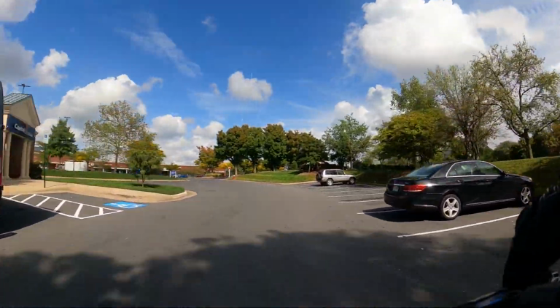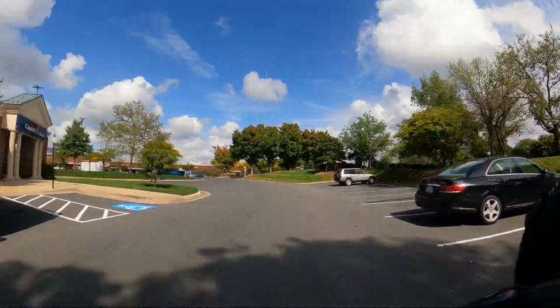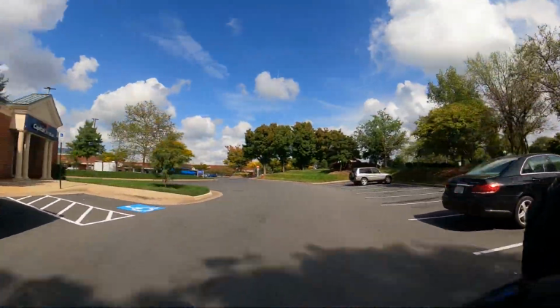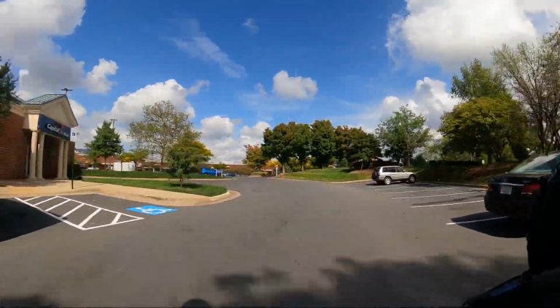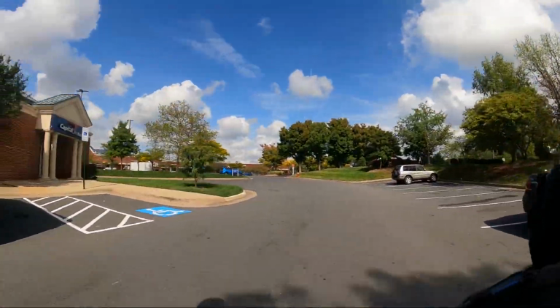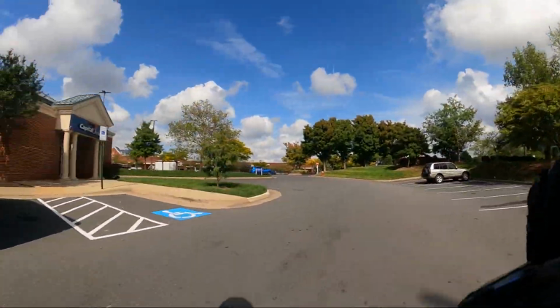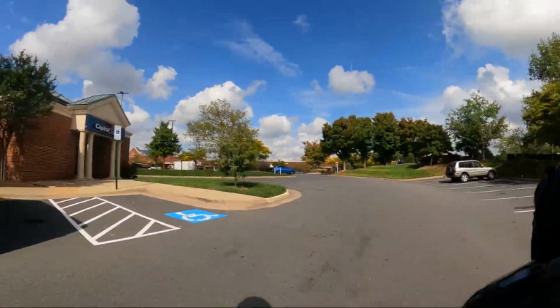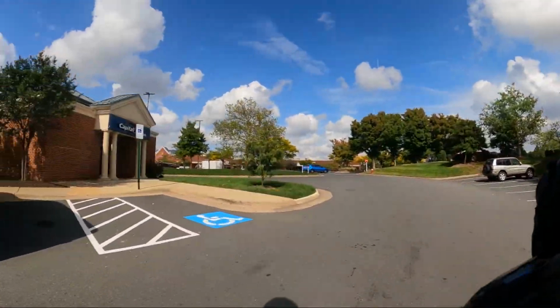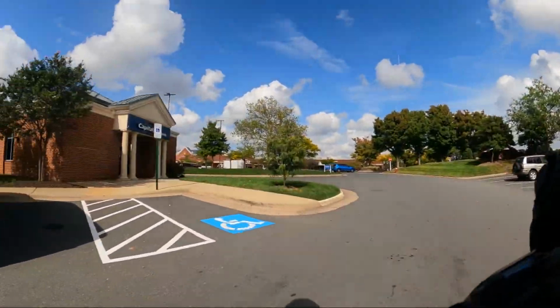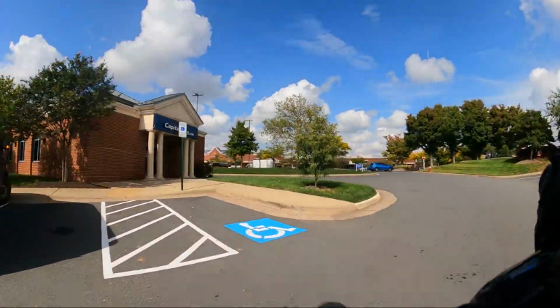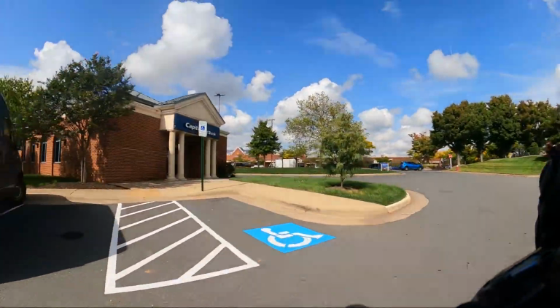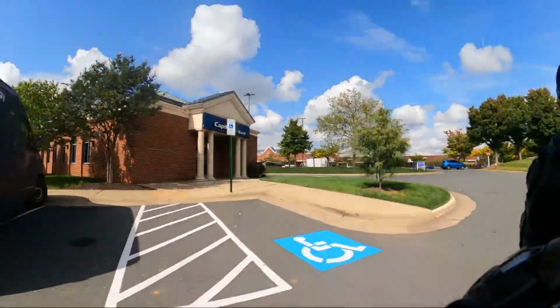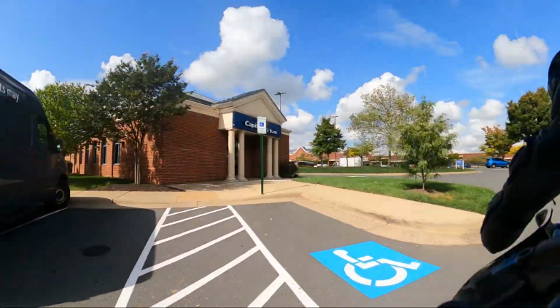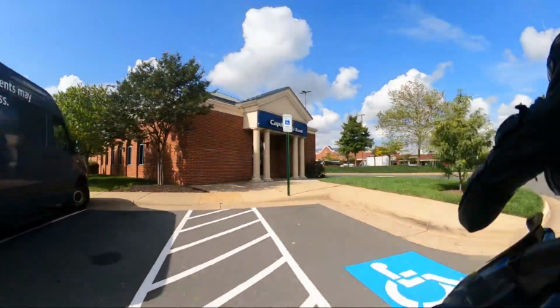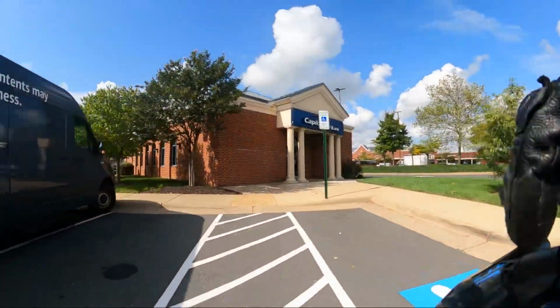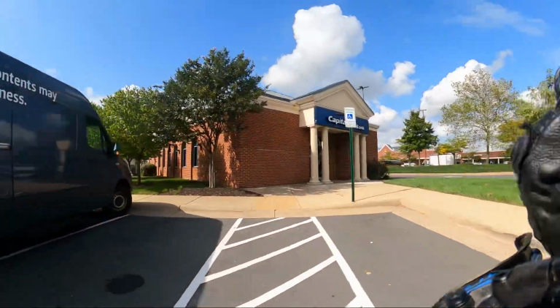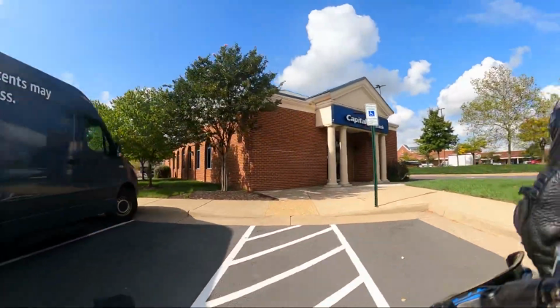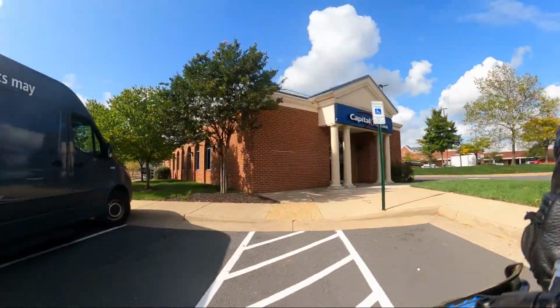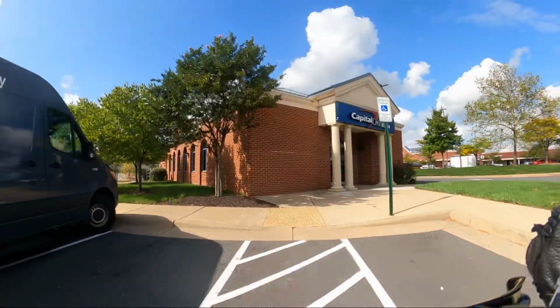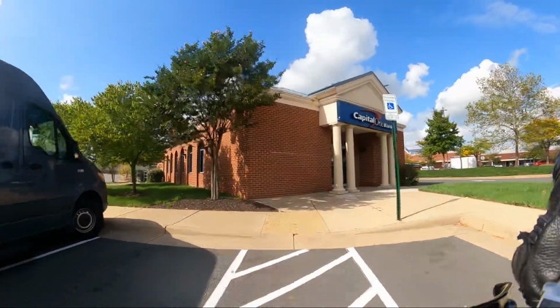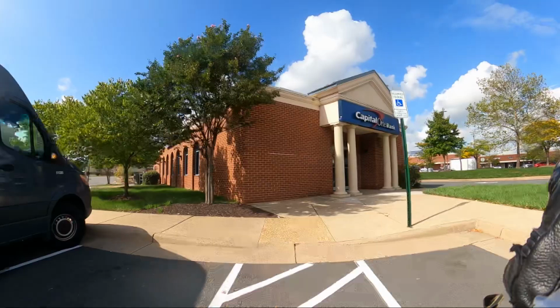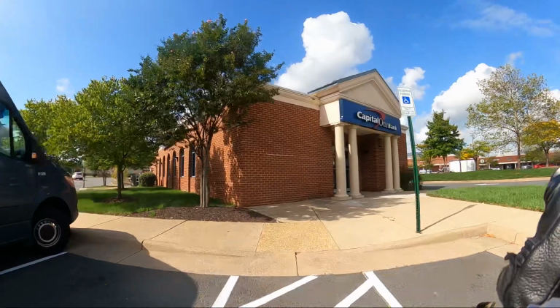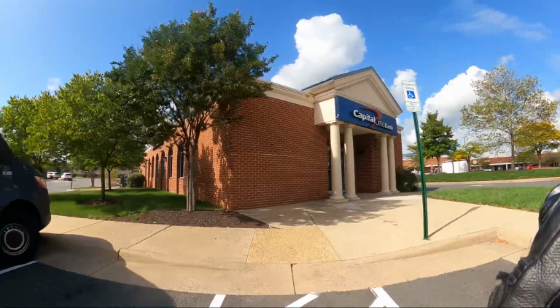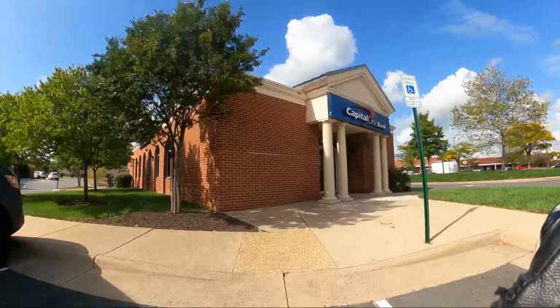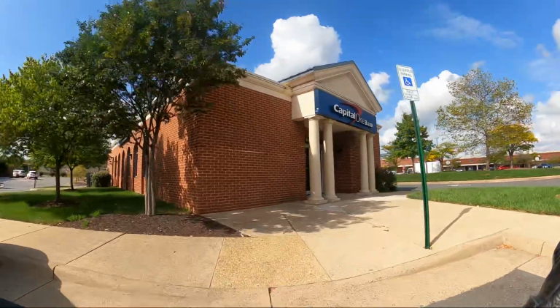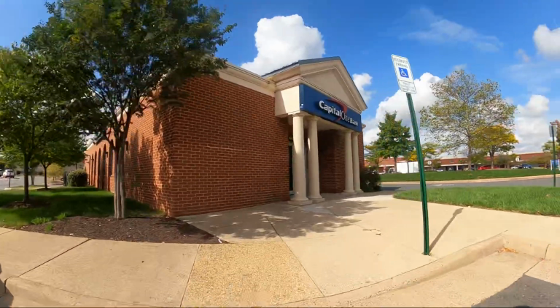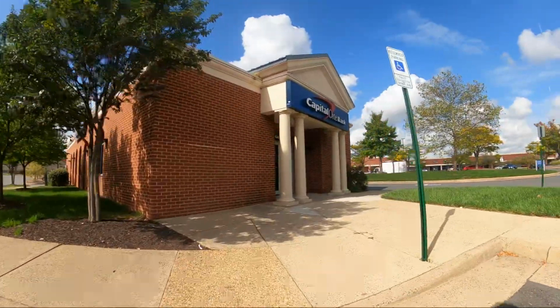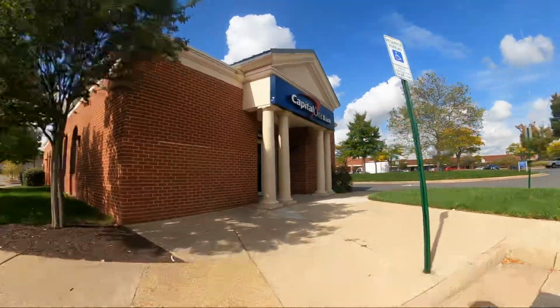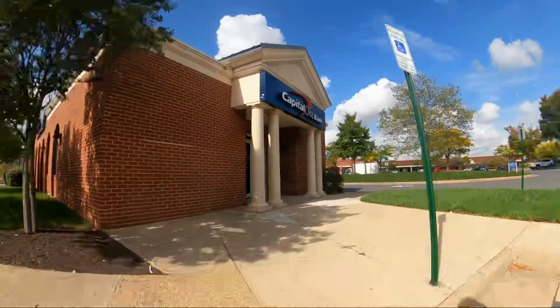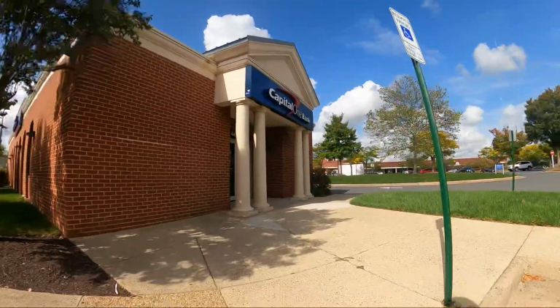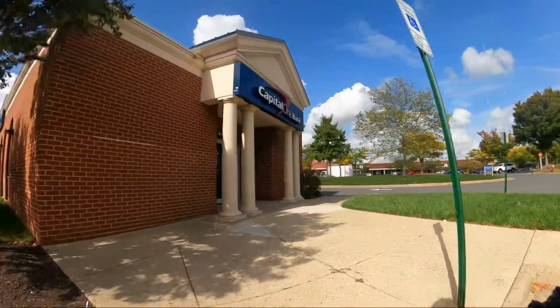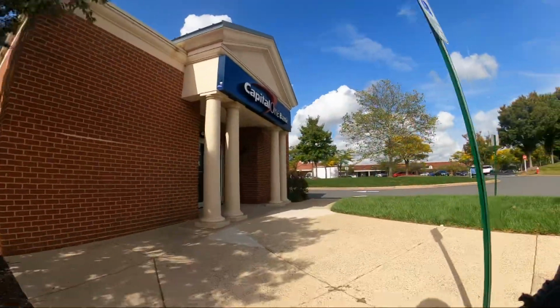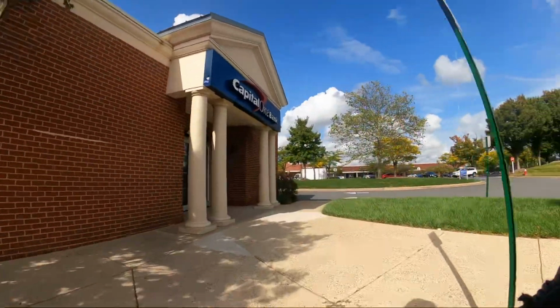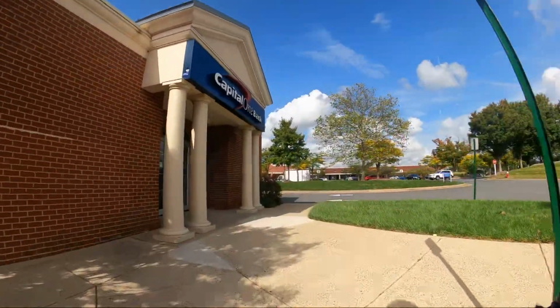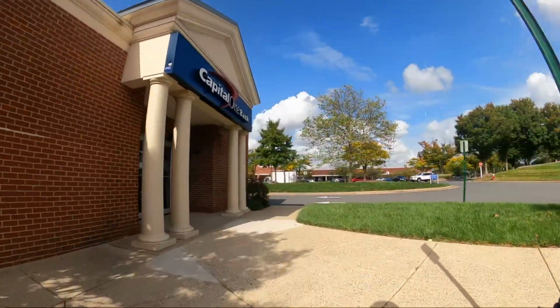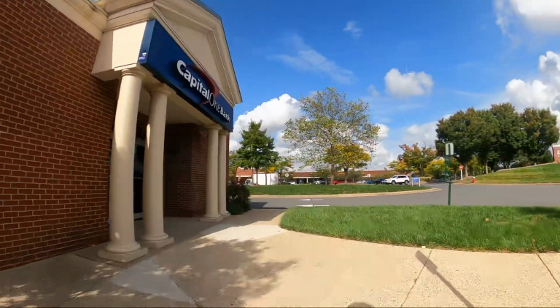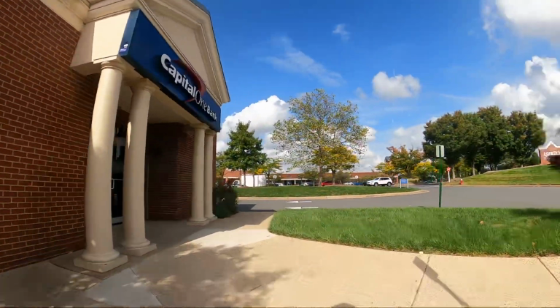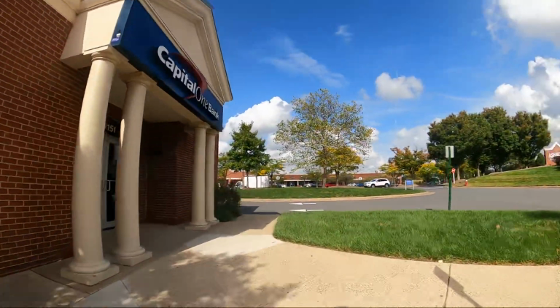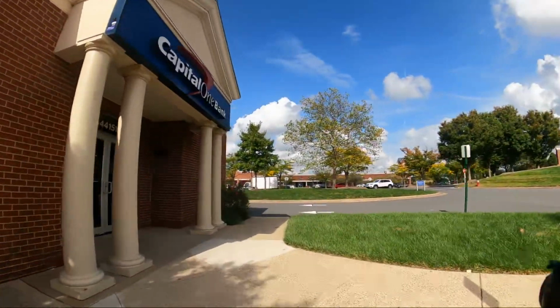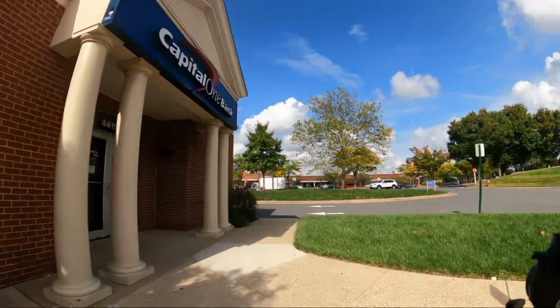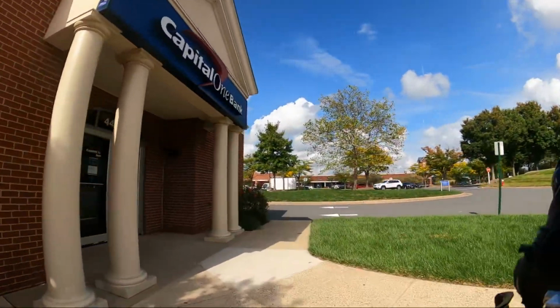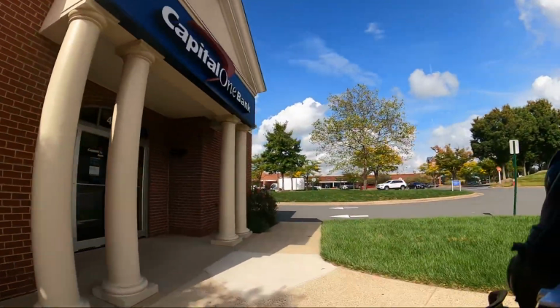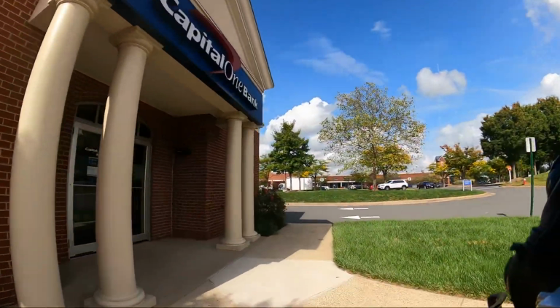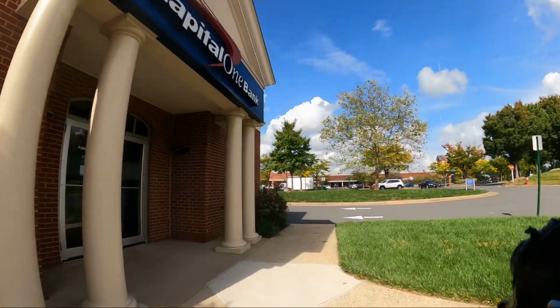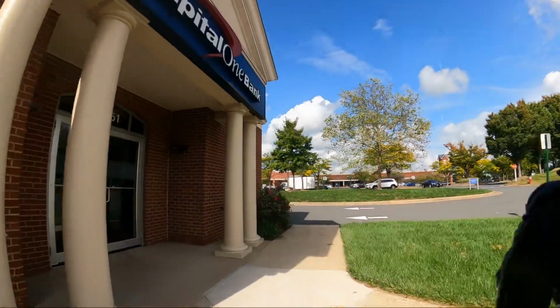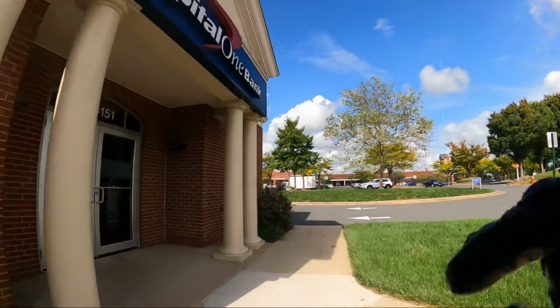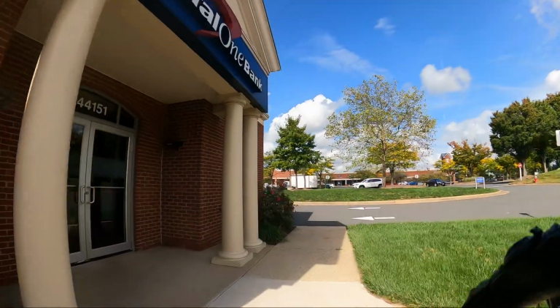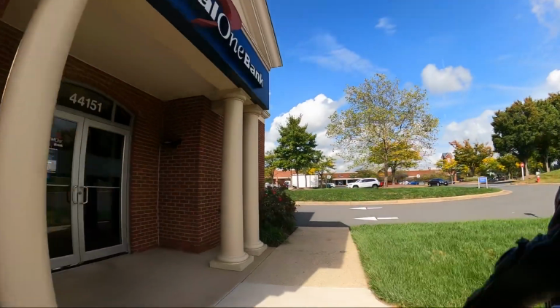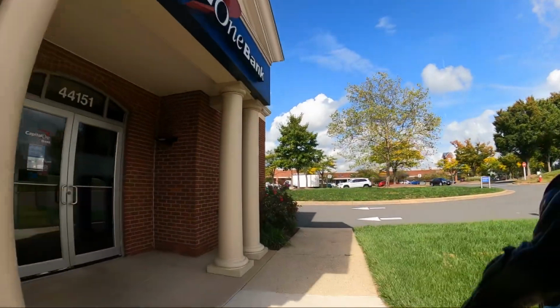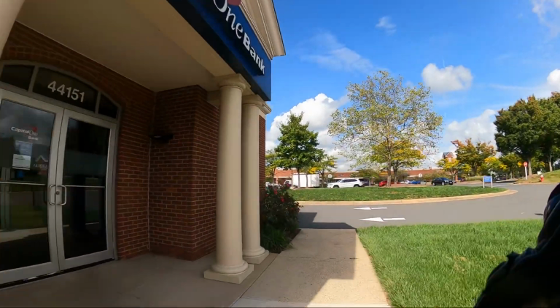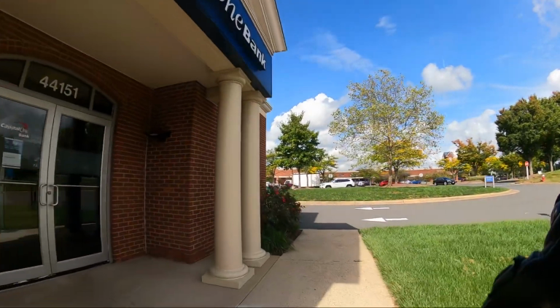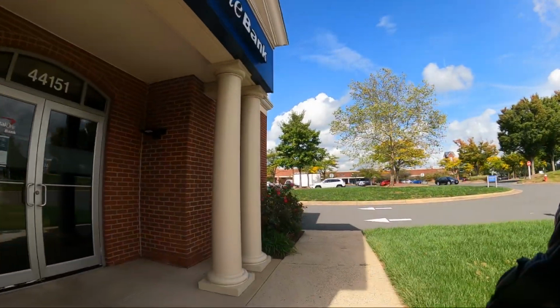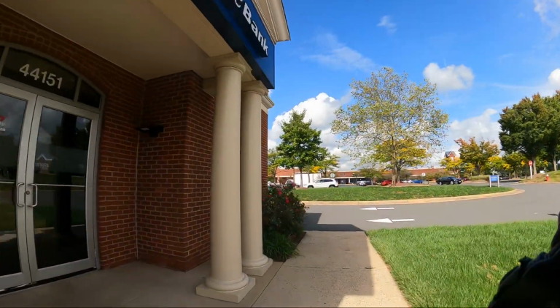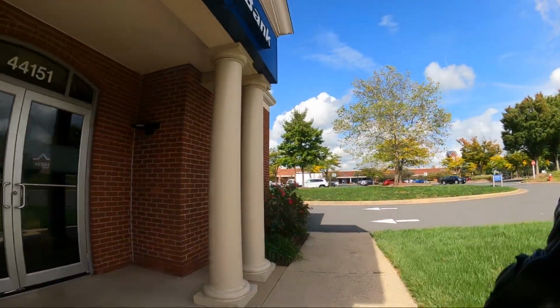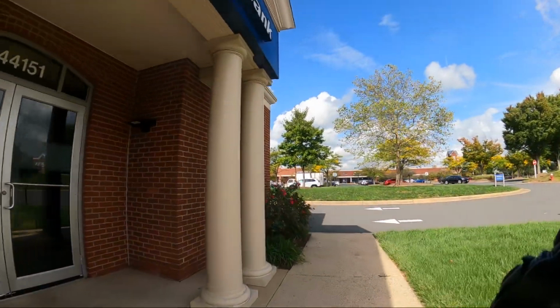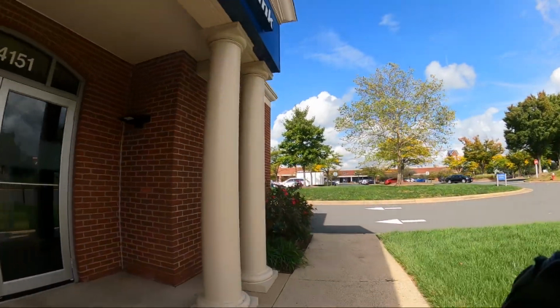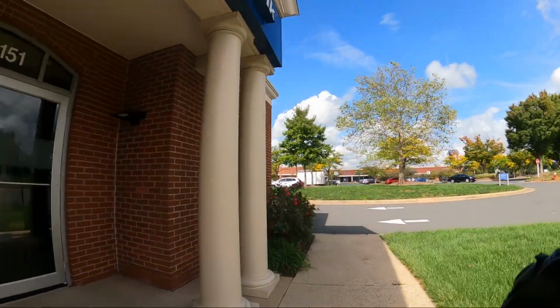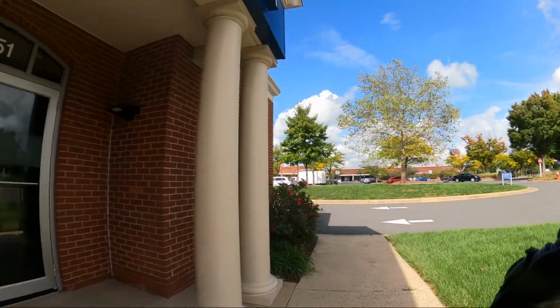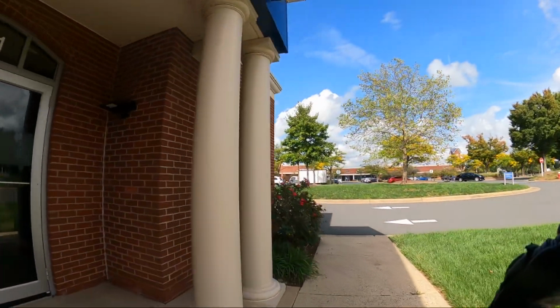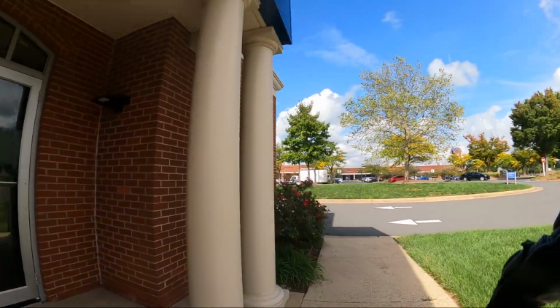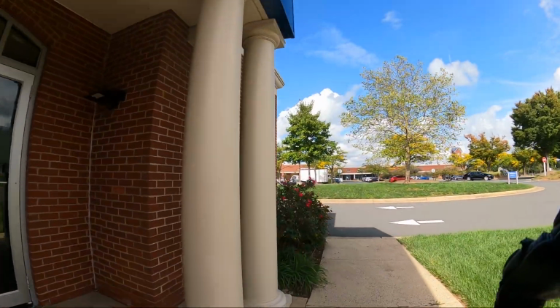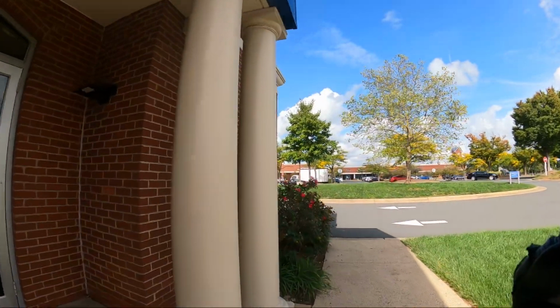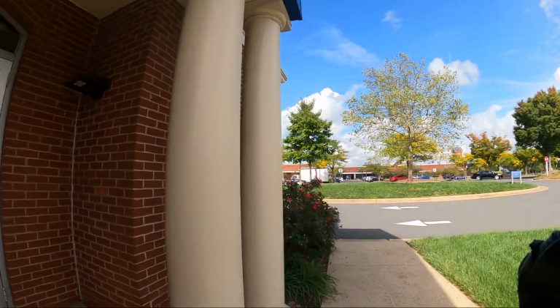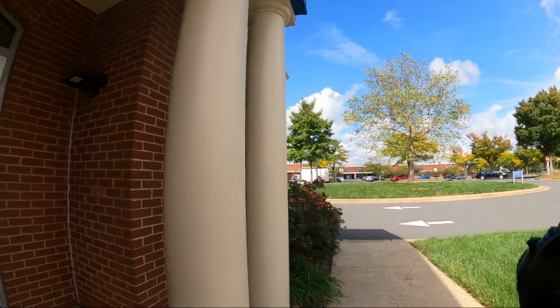If you'll excuse me for a second, I gotta stop by the bank. I'll pick up with a top speed run after this. Thanks.